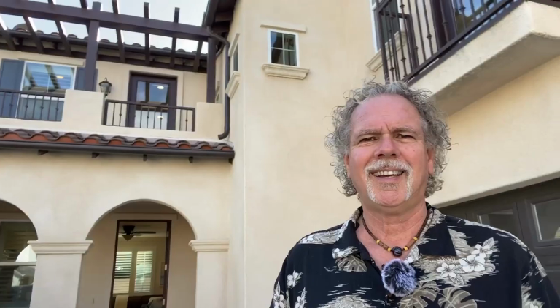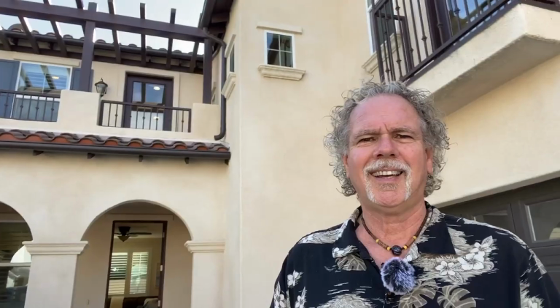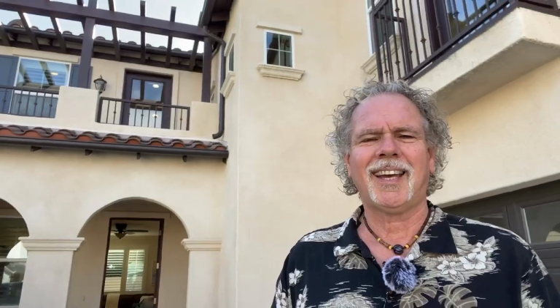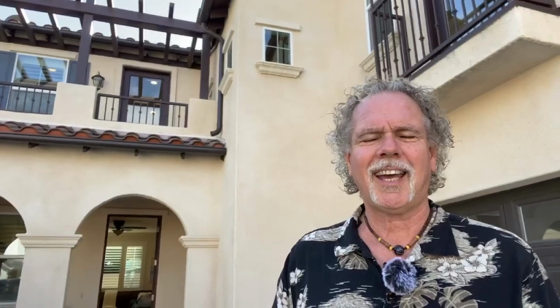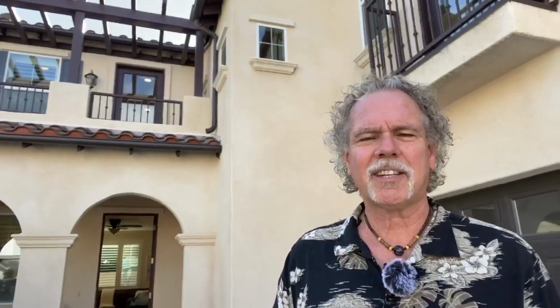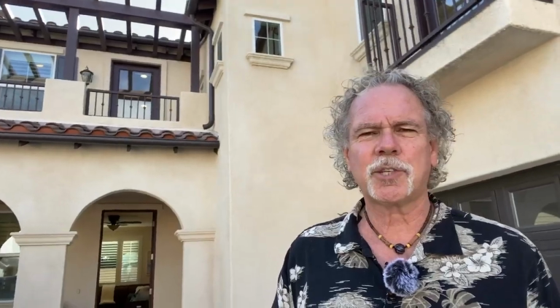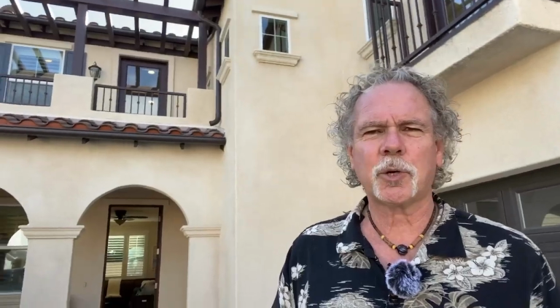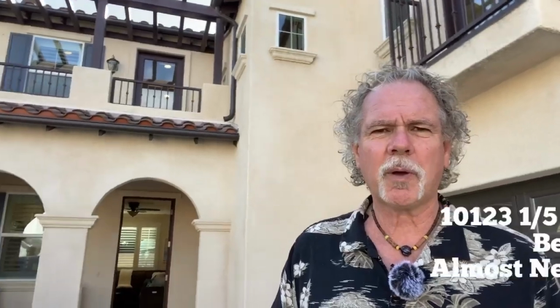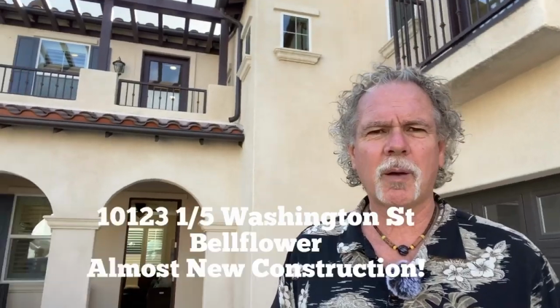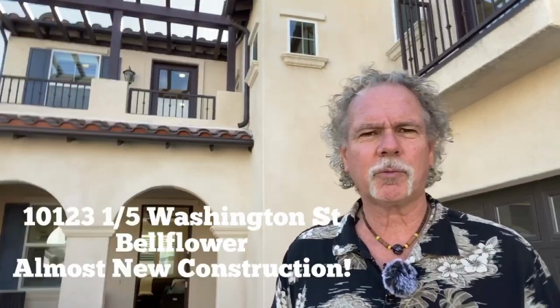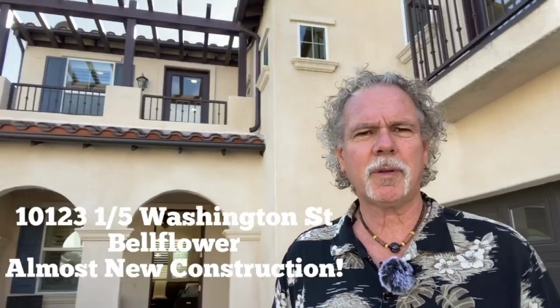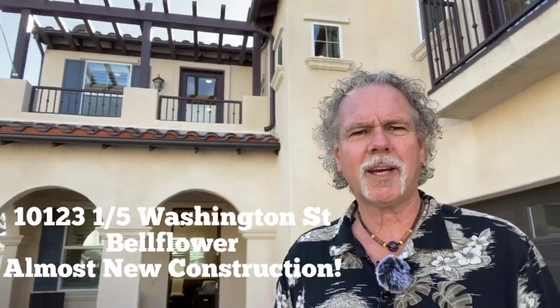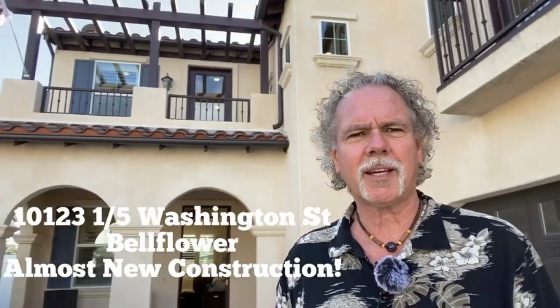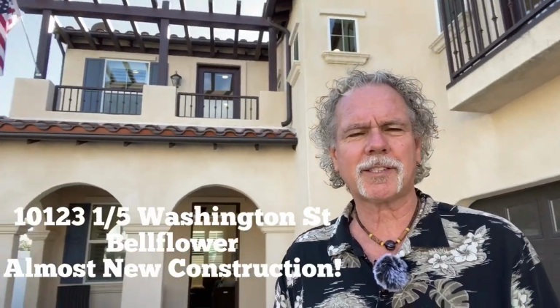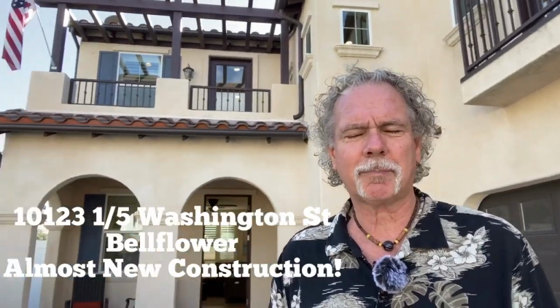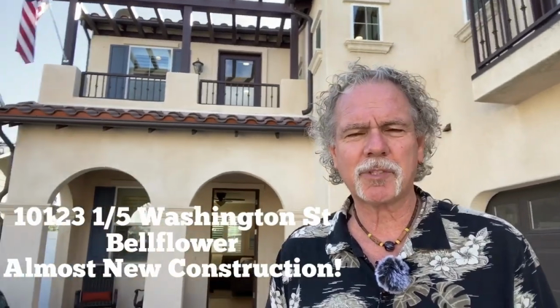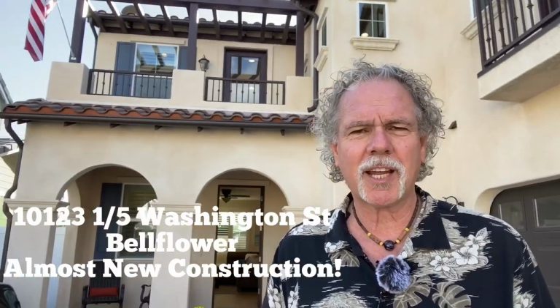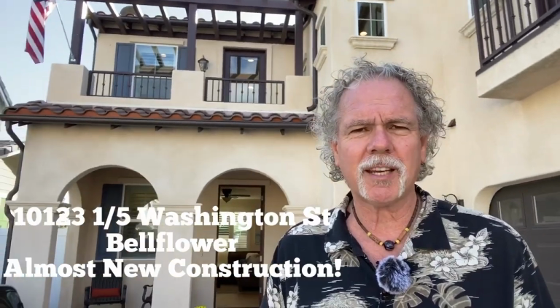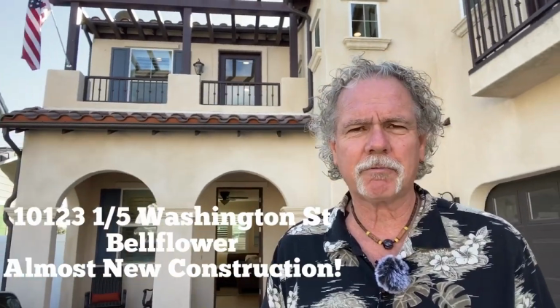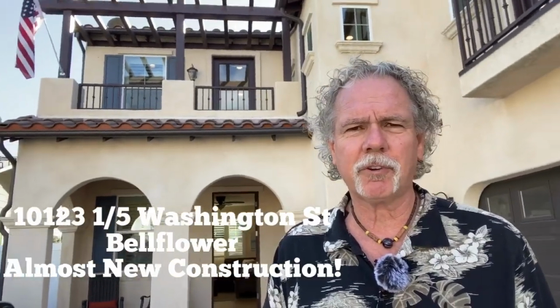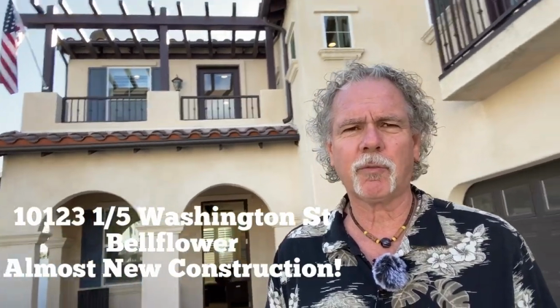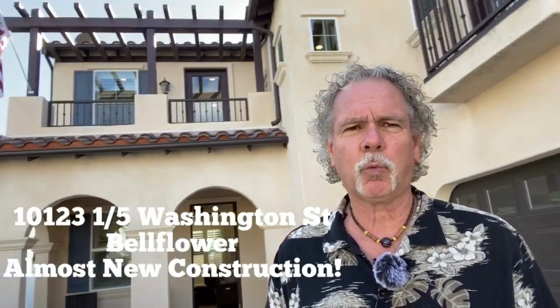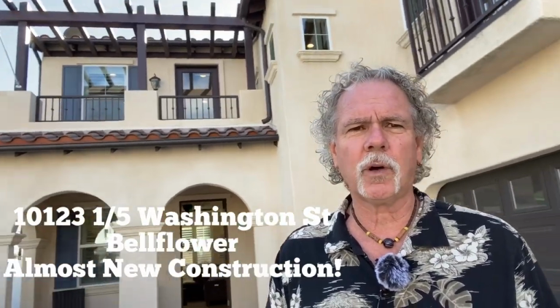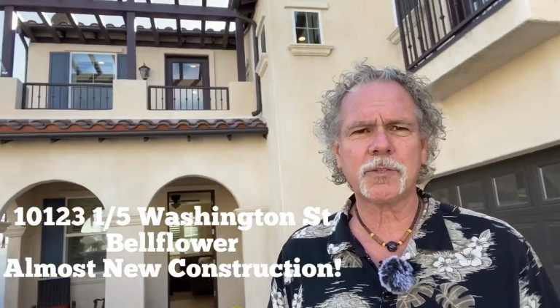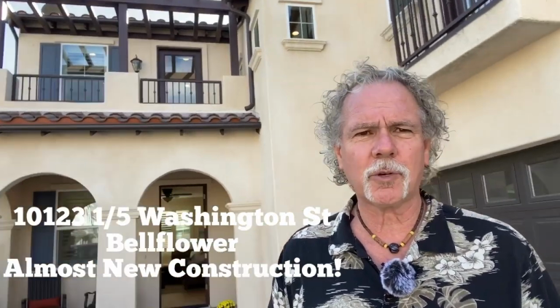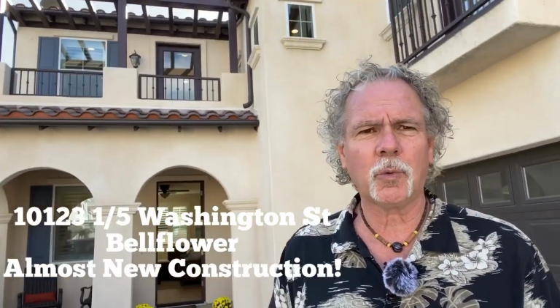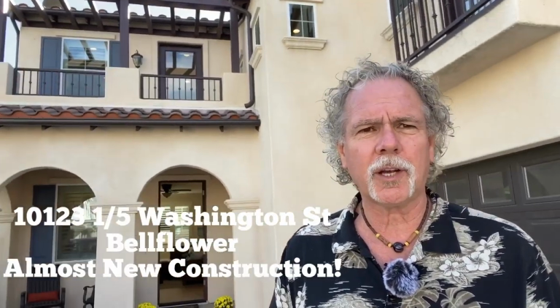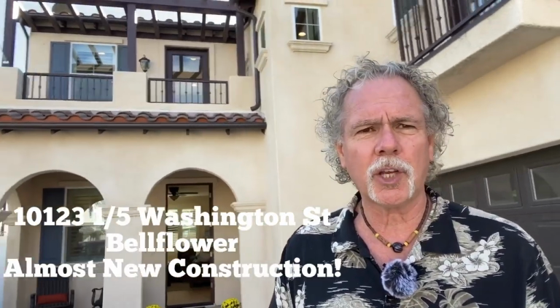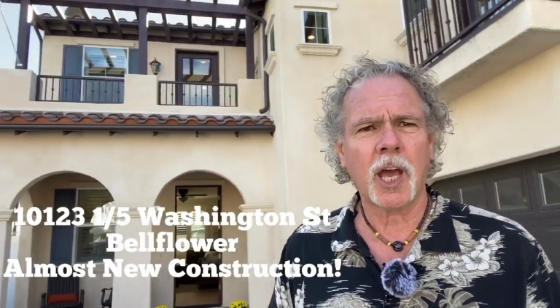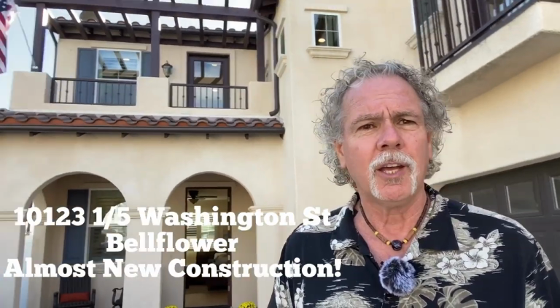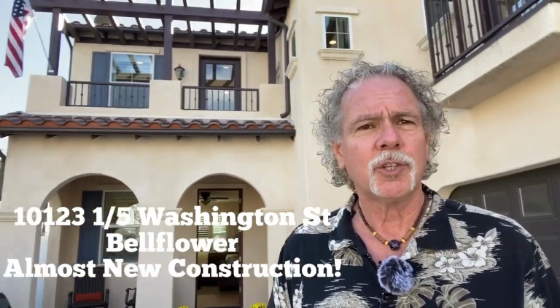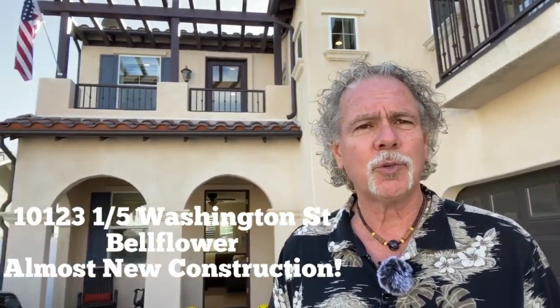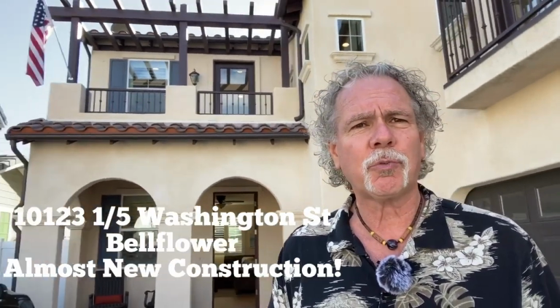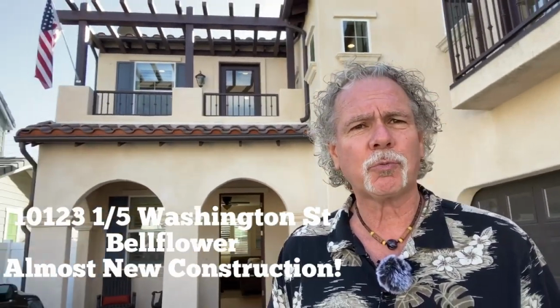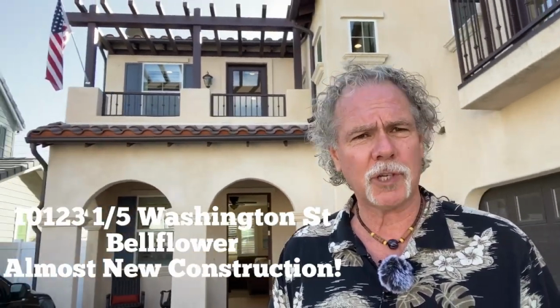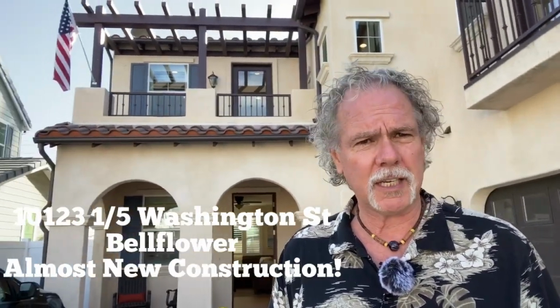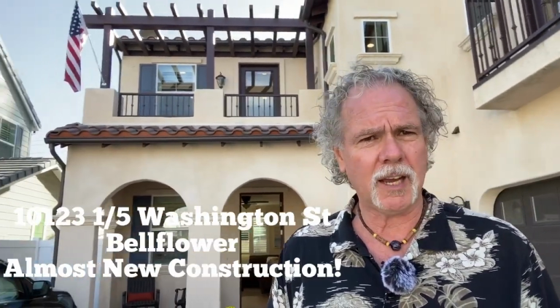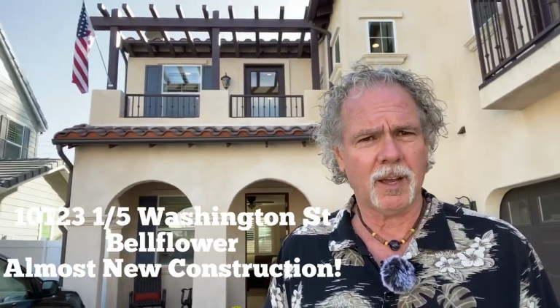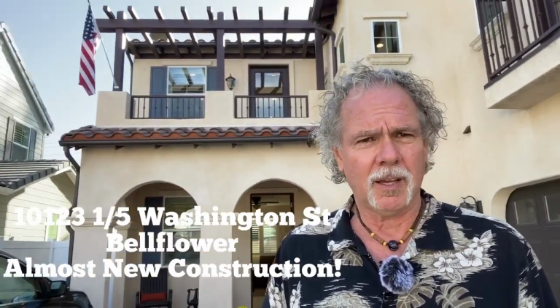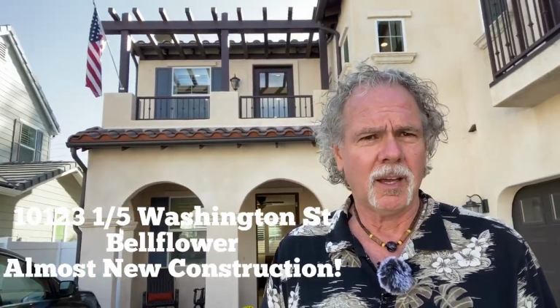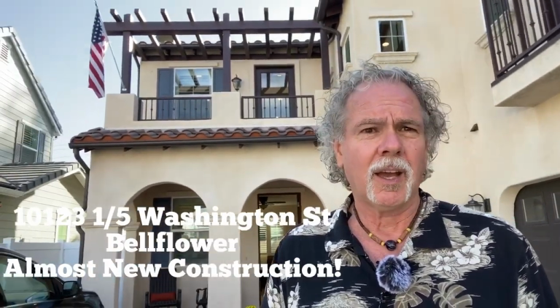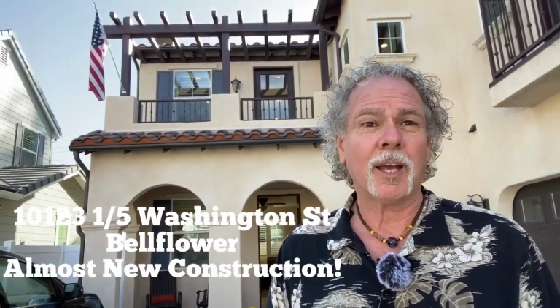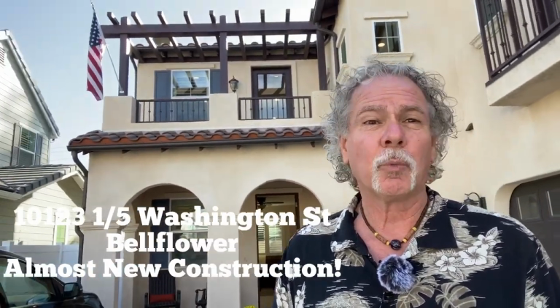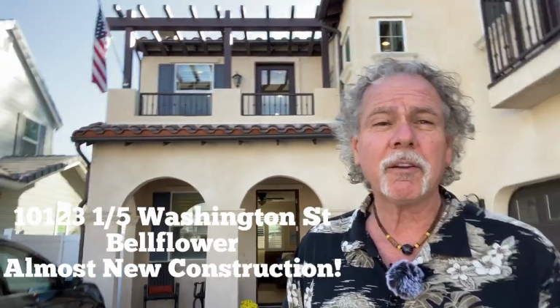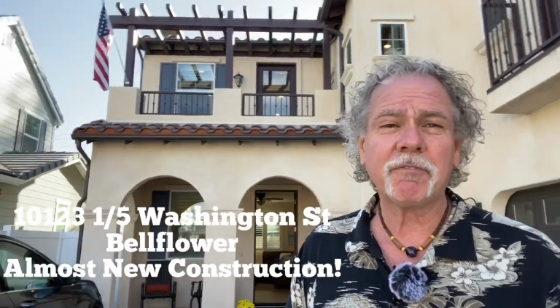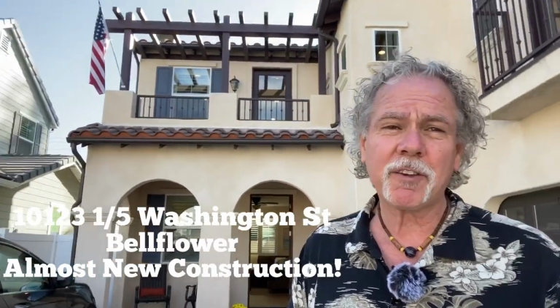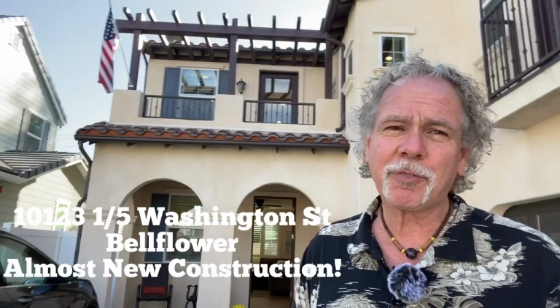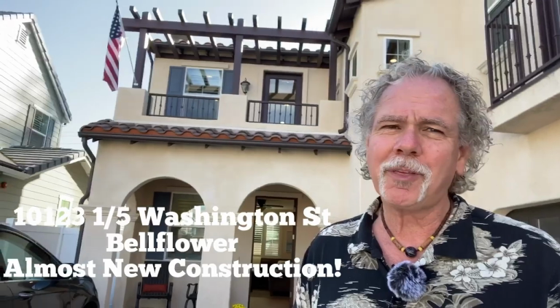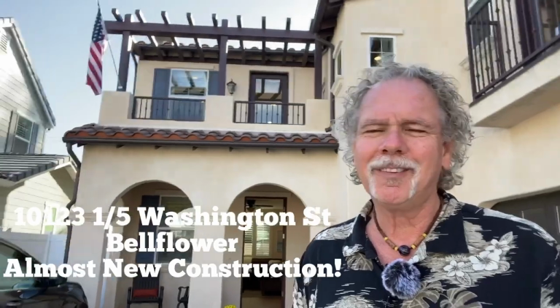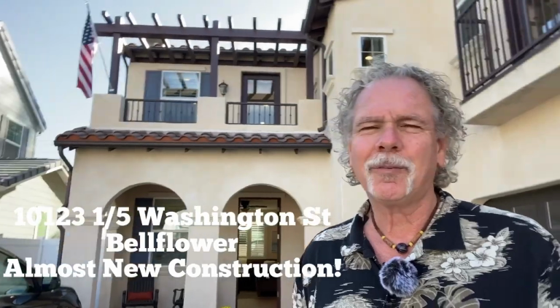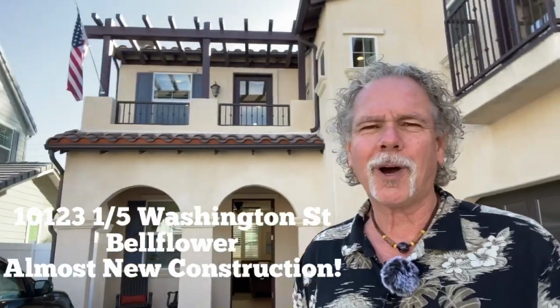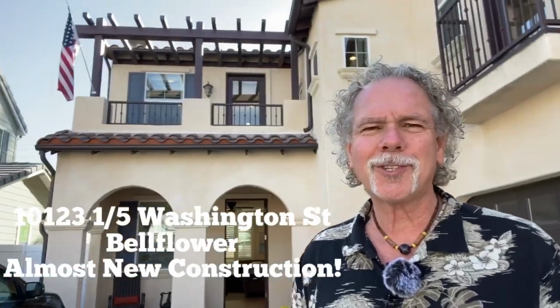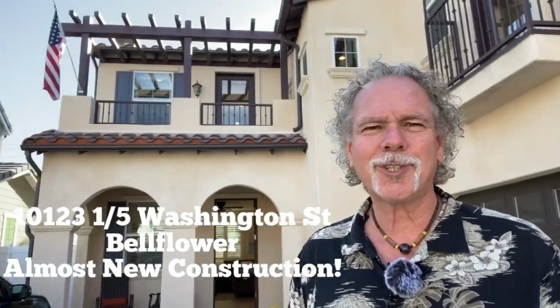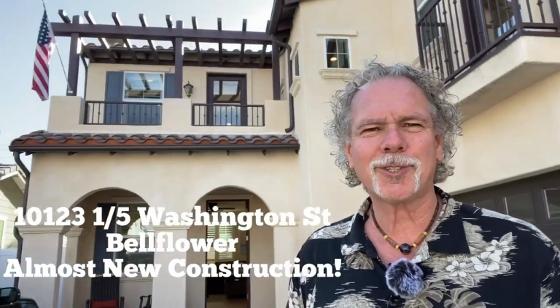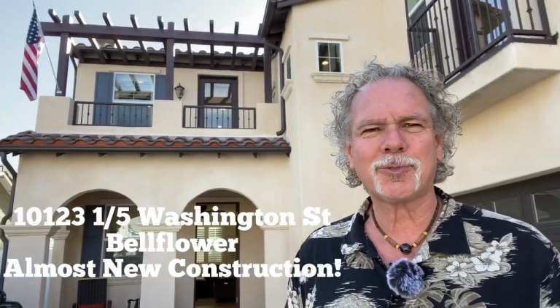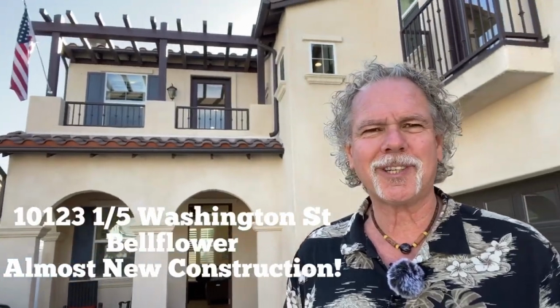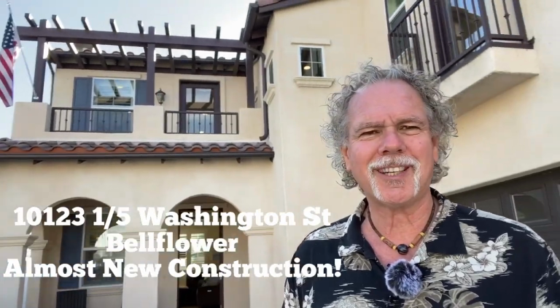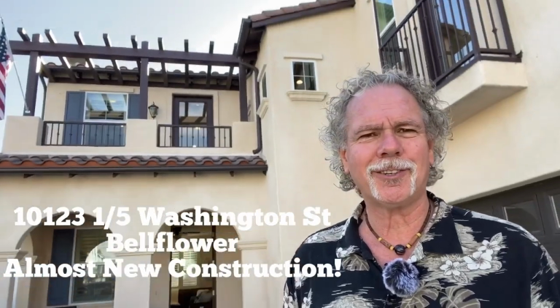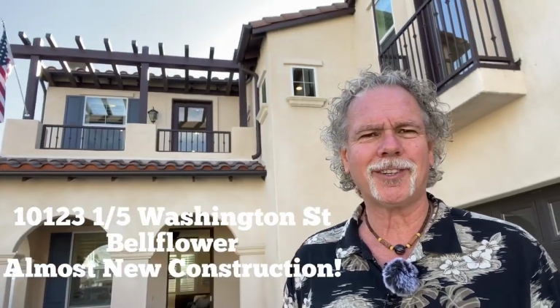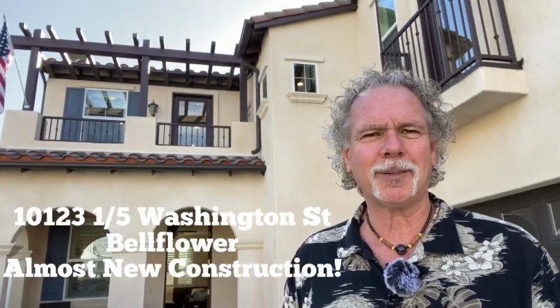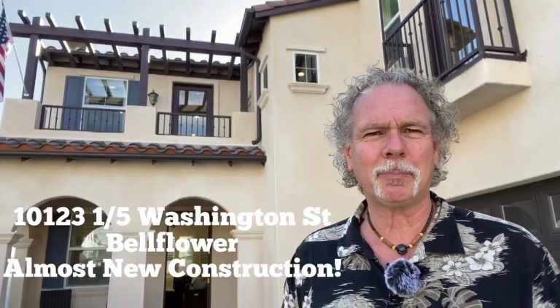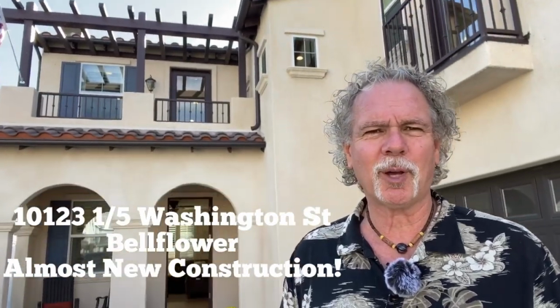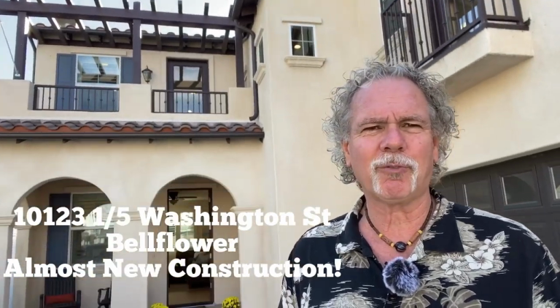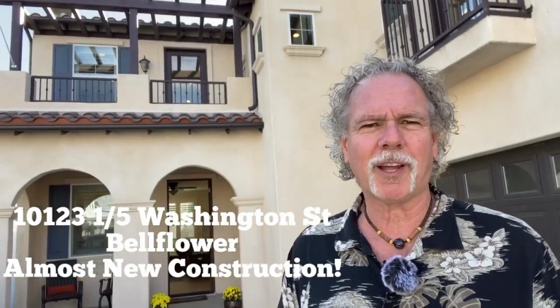Hey, it's Daryl Palma at RE-MAX. I'm standing in front of 10123 and 1/5th Washington Street here in Bellflower.